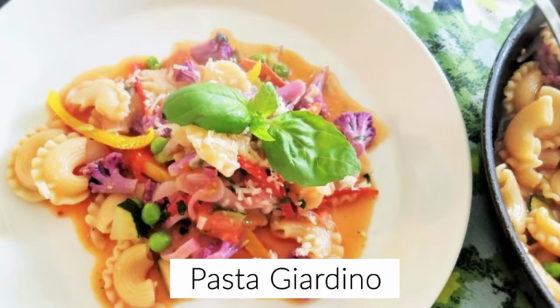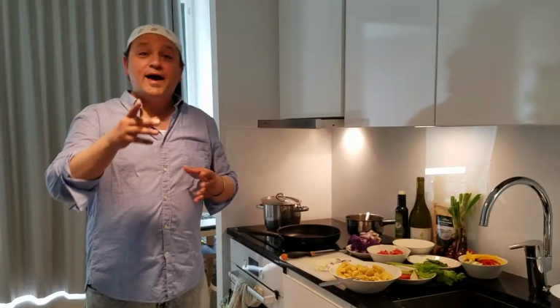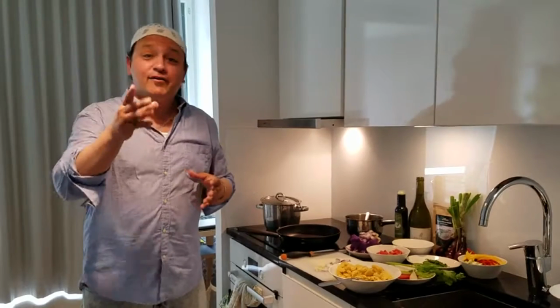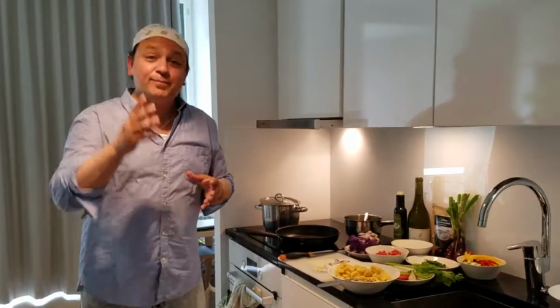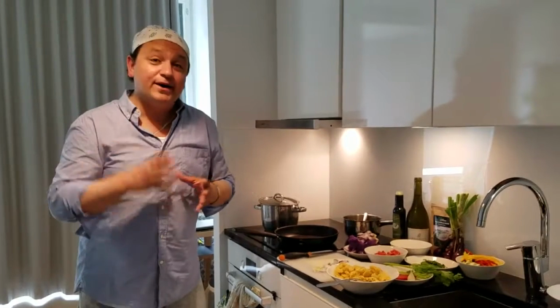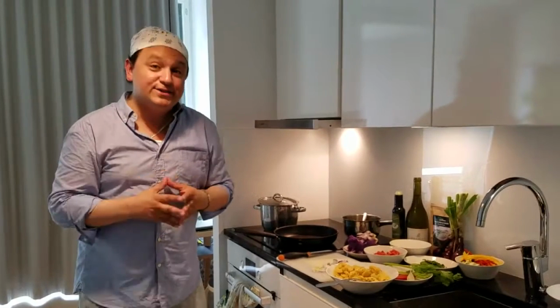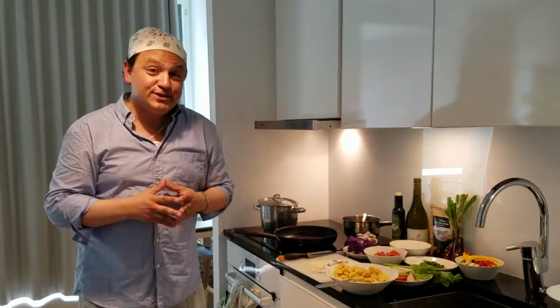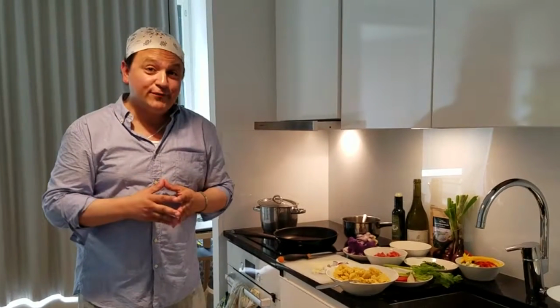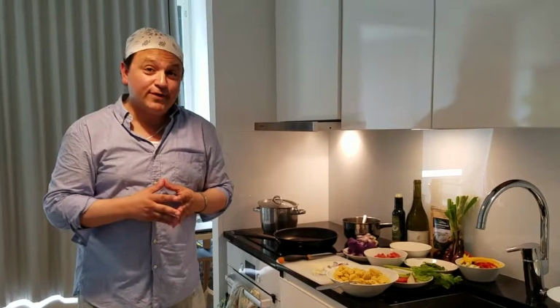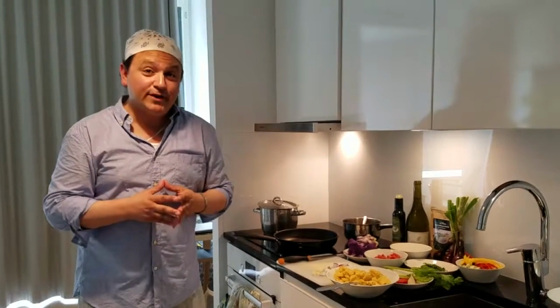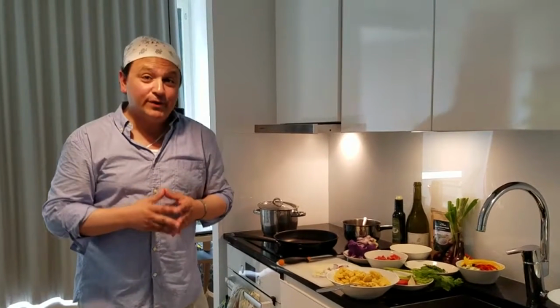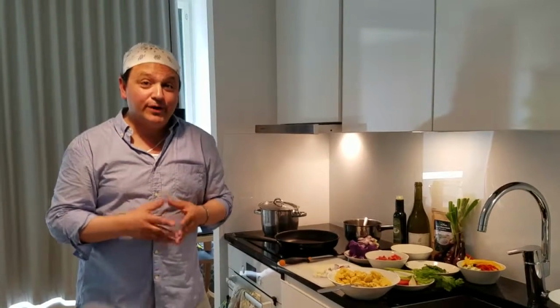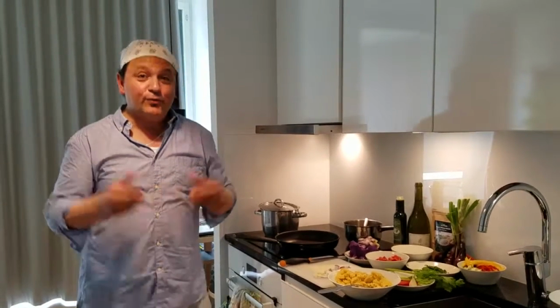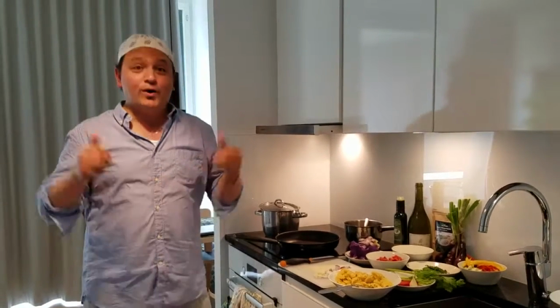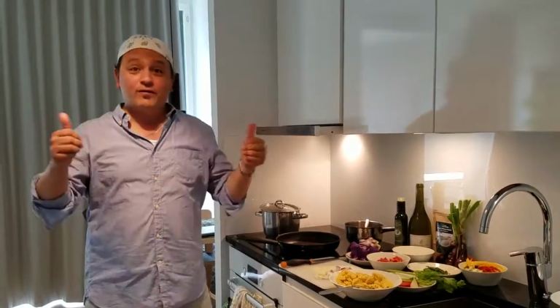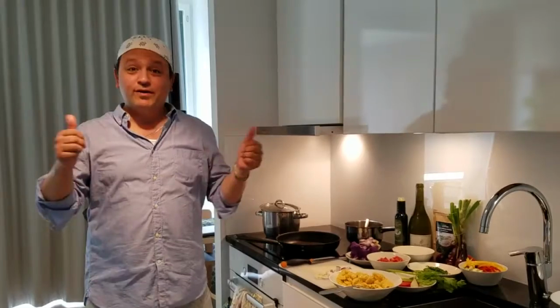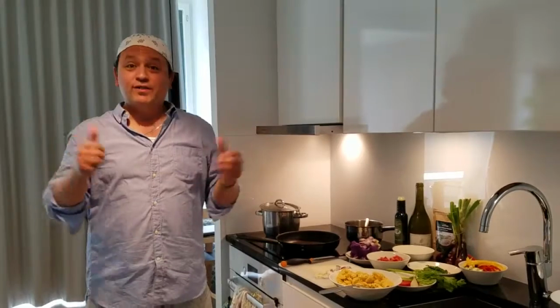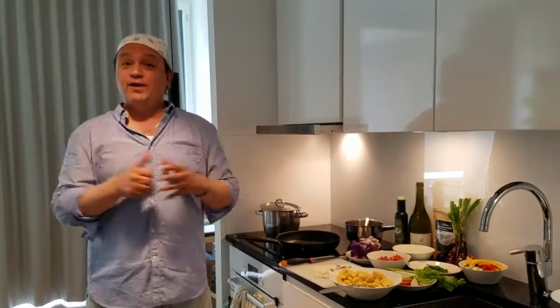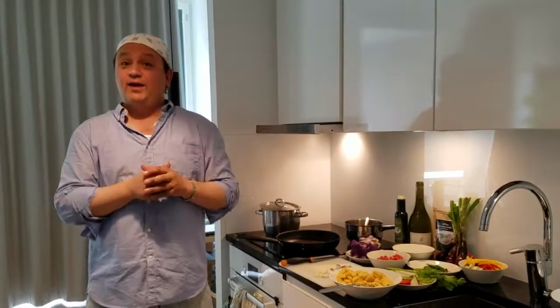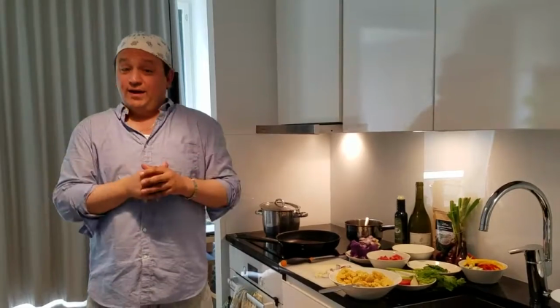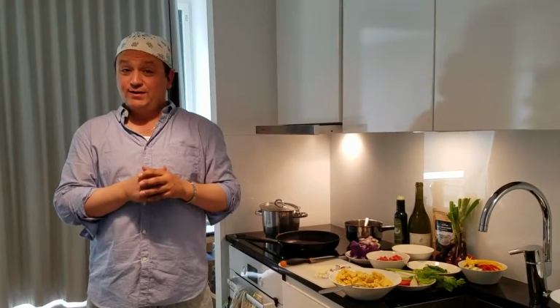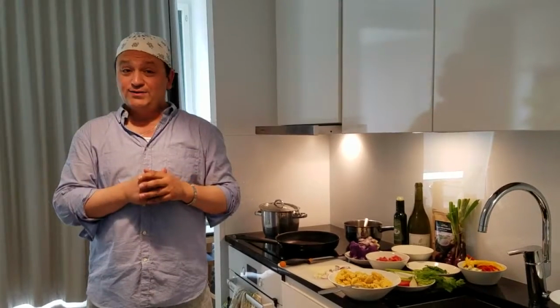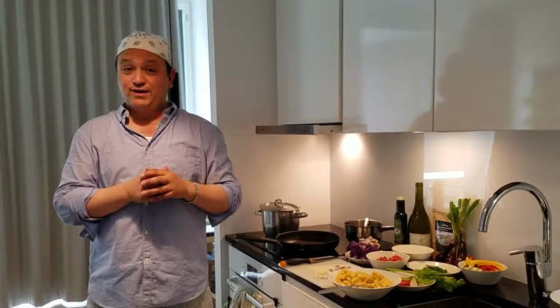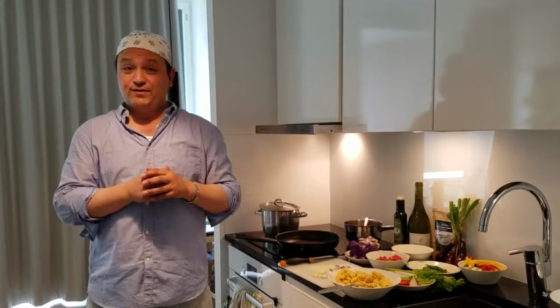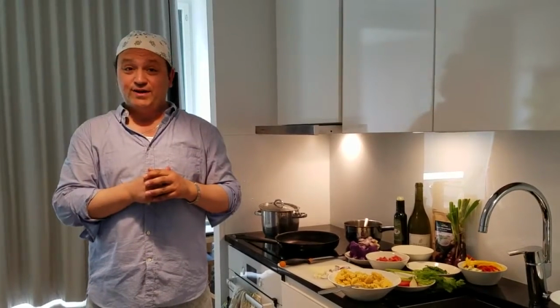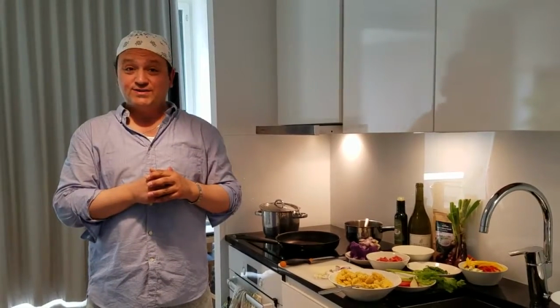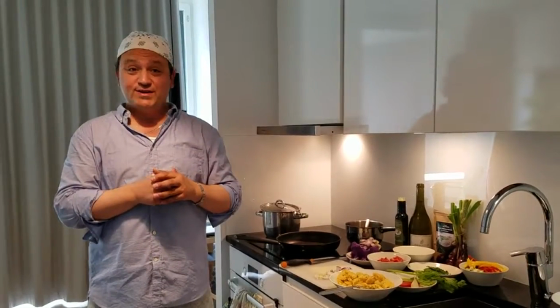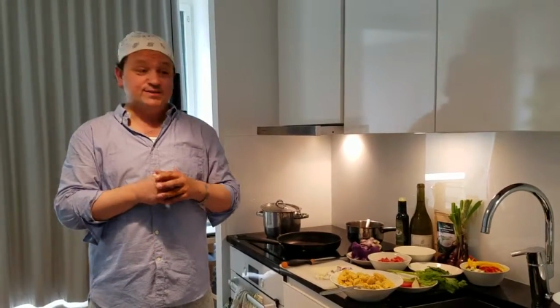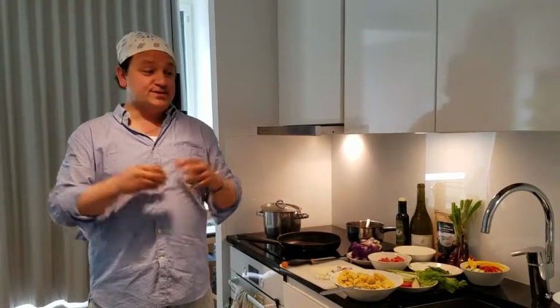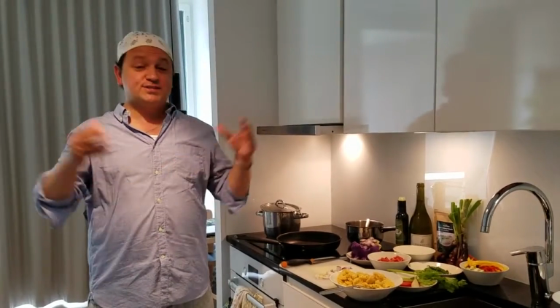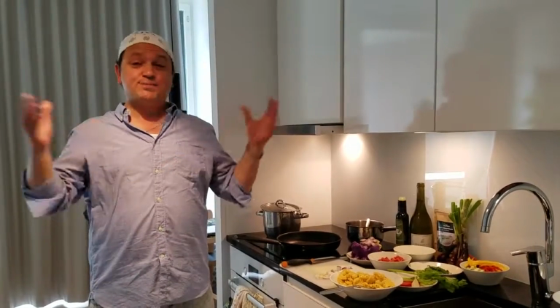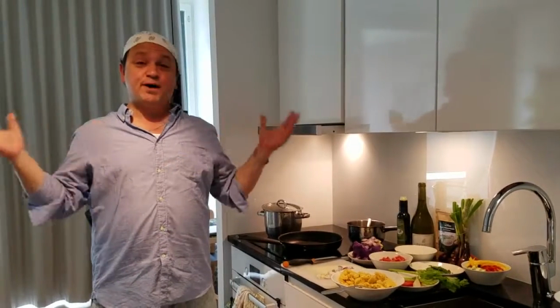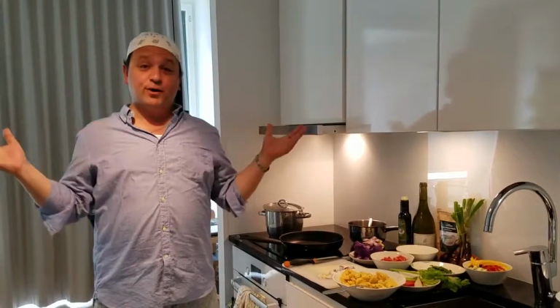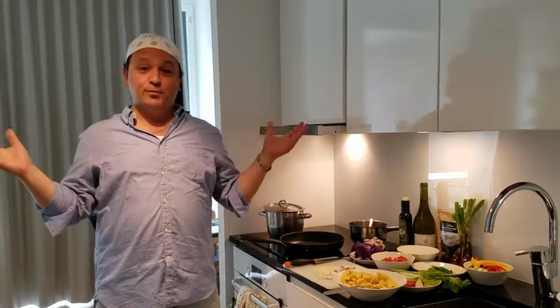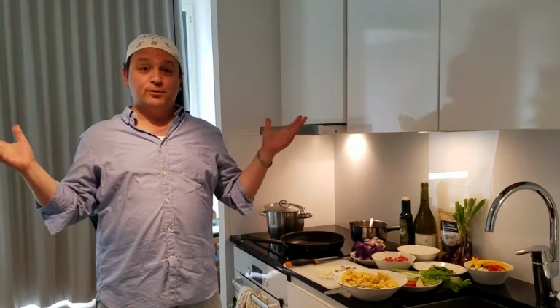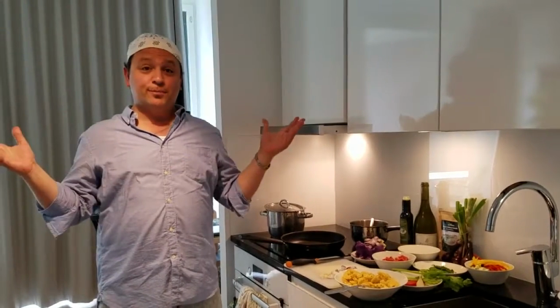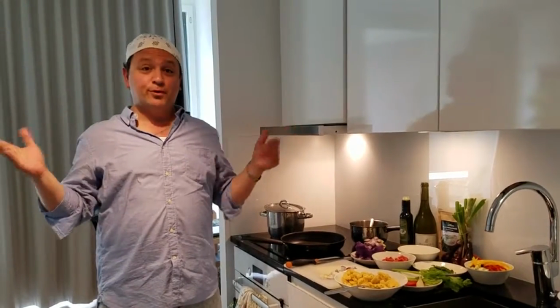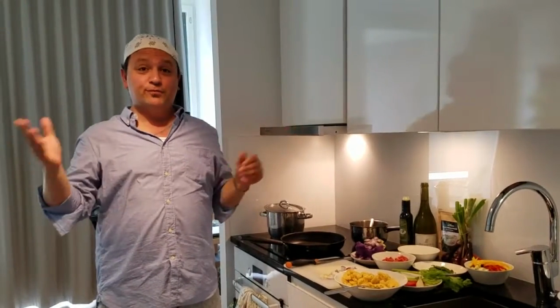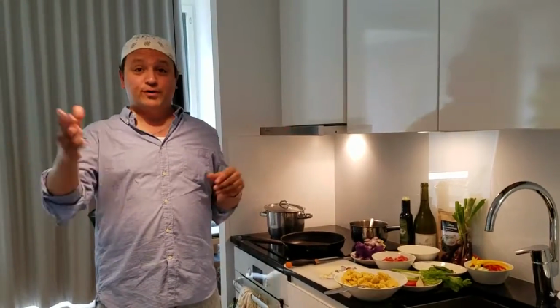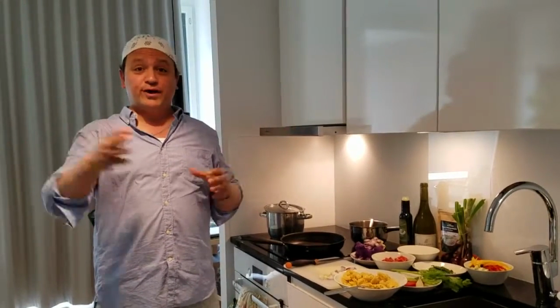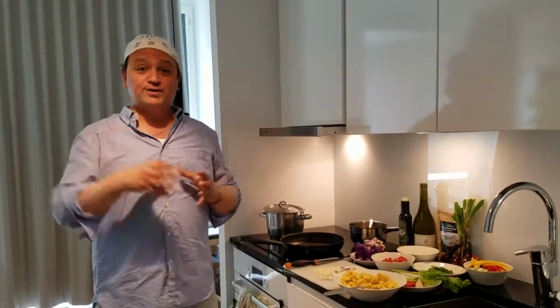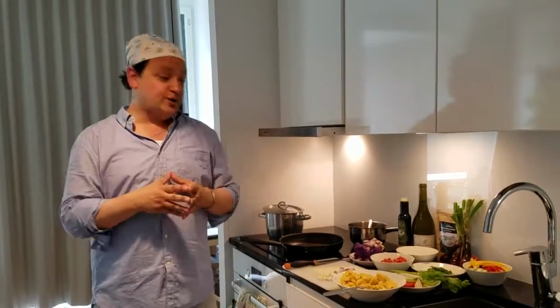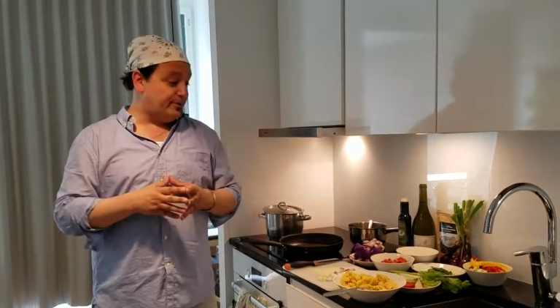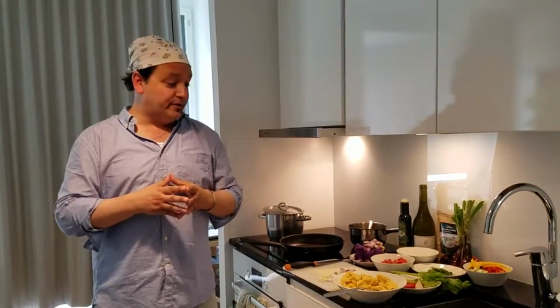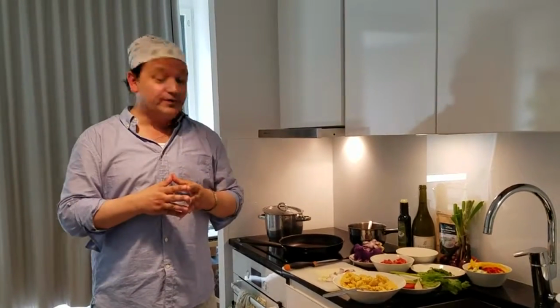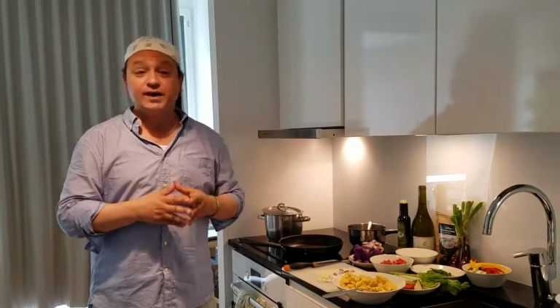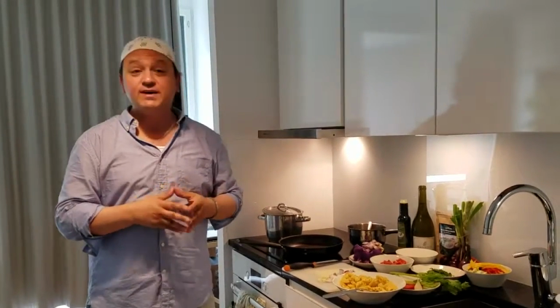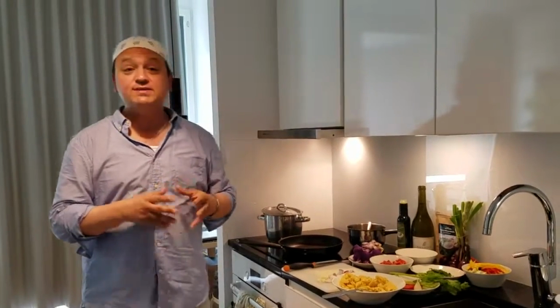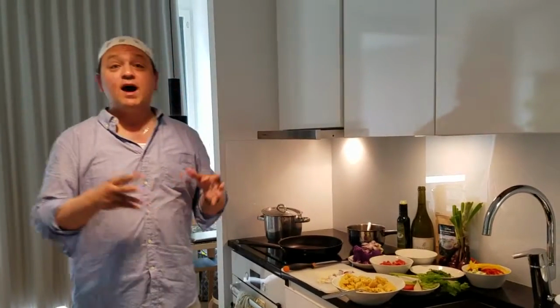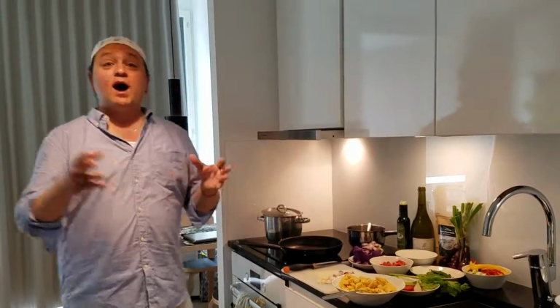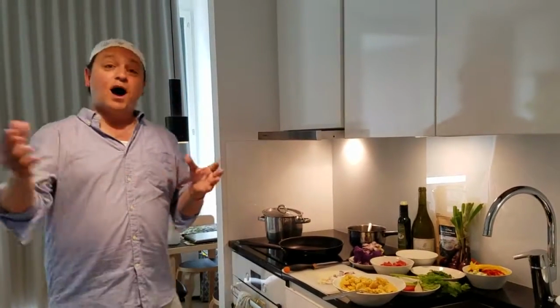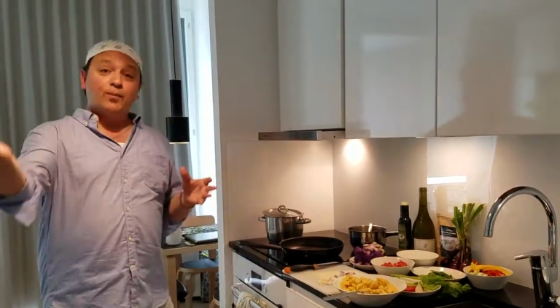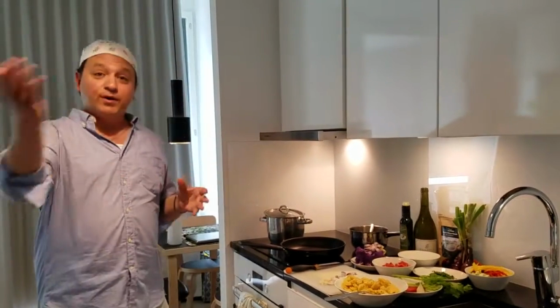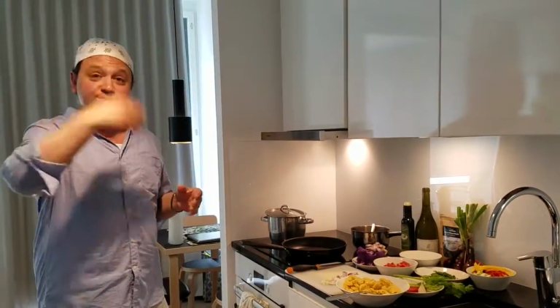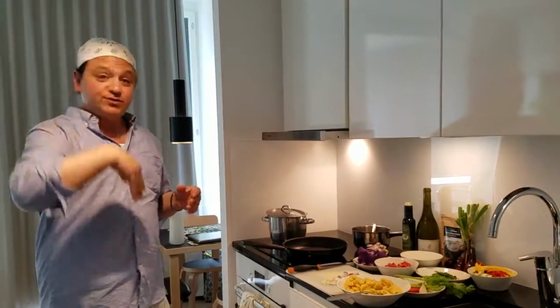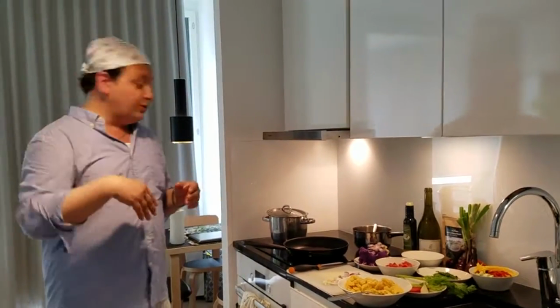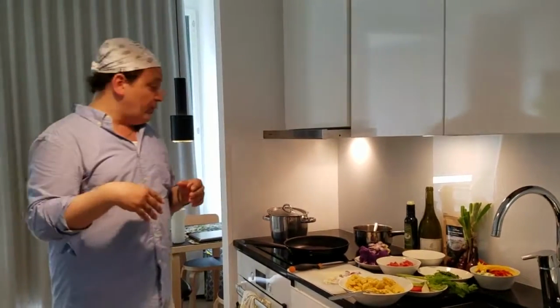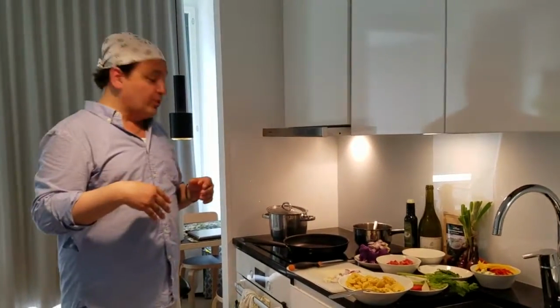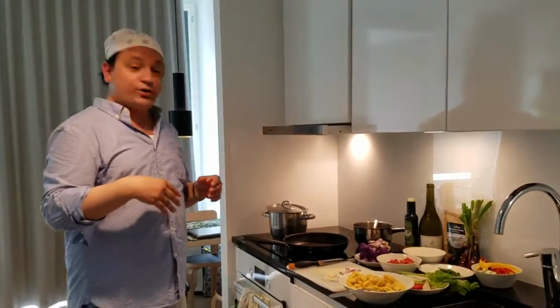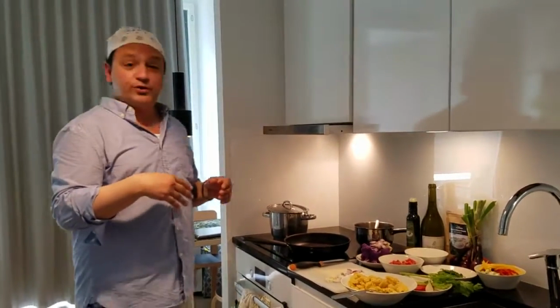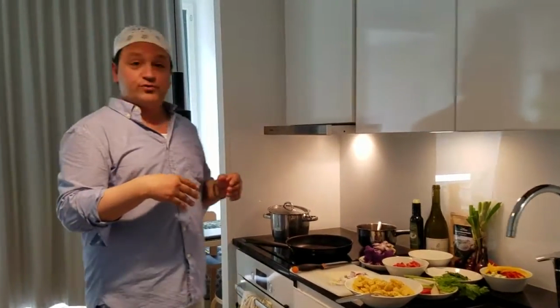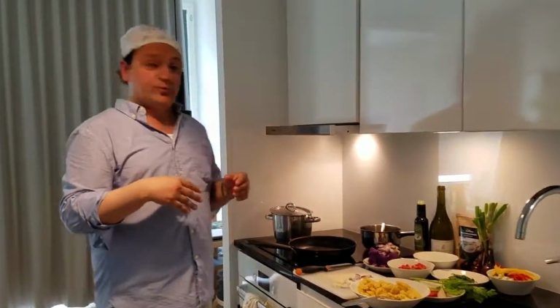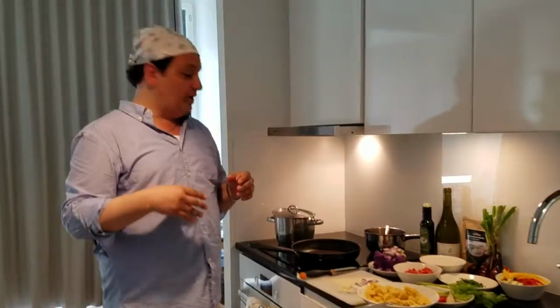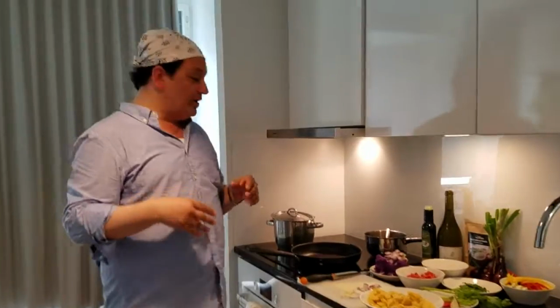Hey everybody, Chef Franco here. We are in the Helsinki Residence — this is my humble abode for the next couple of days. I want to show you what we're going to do here.